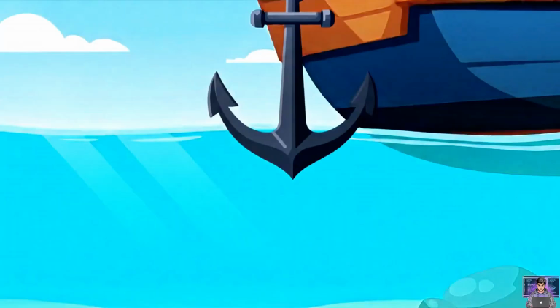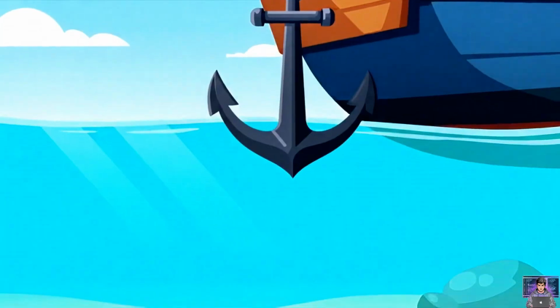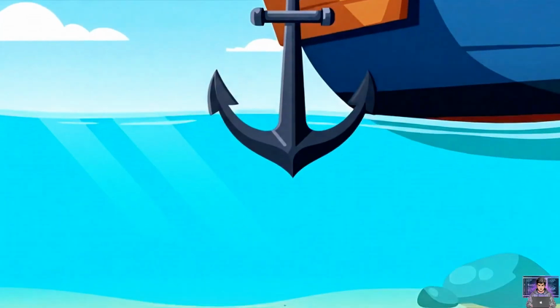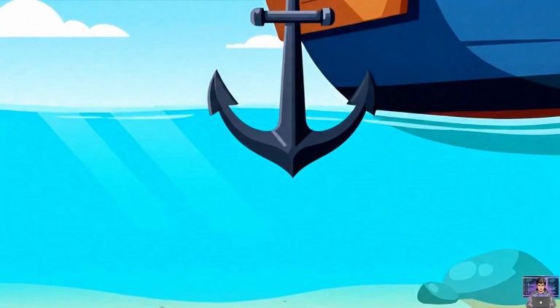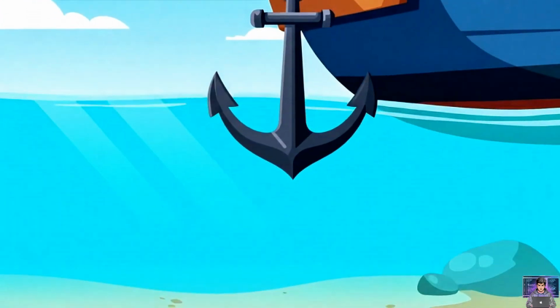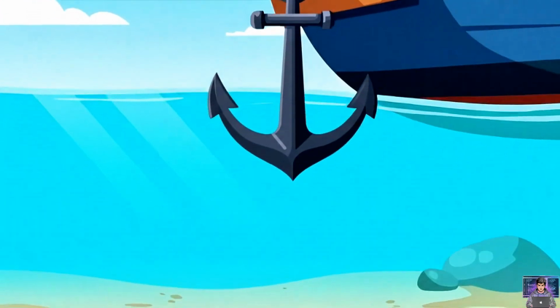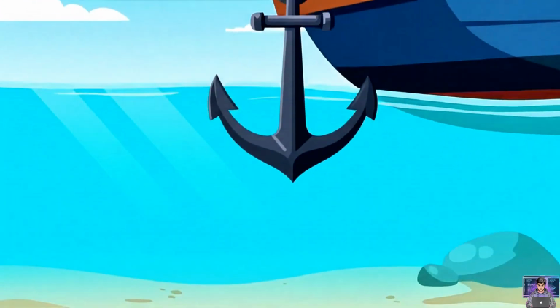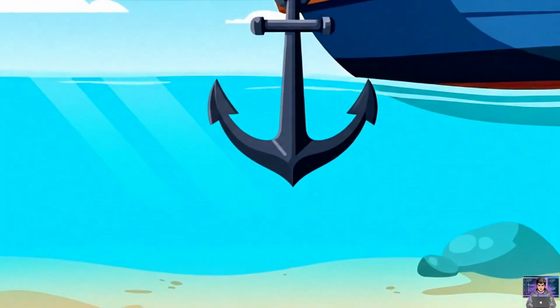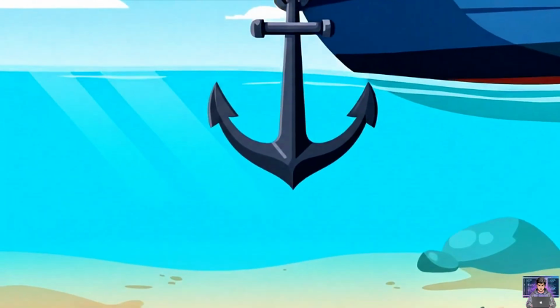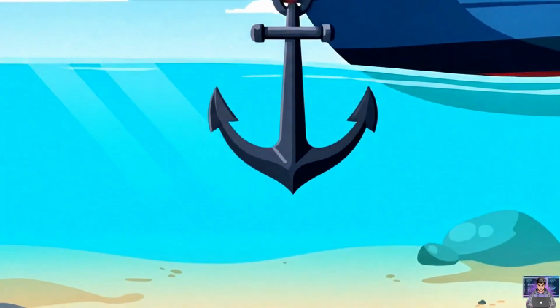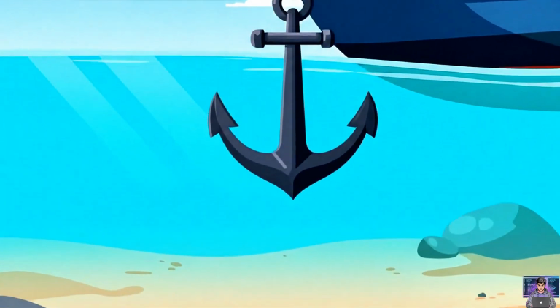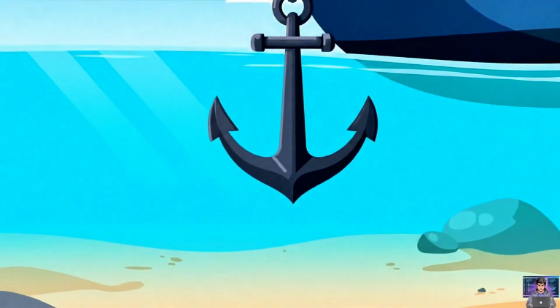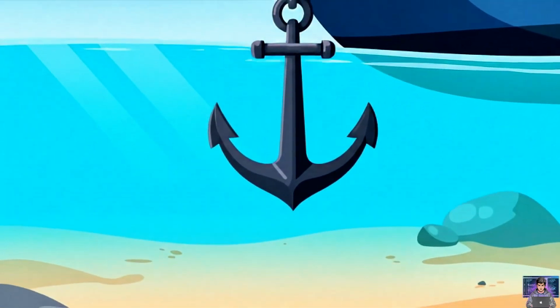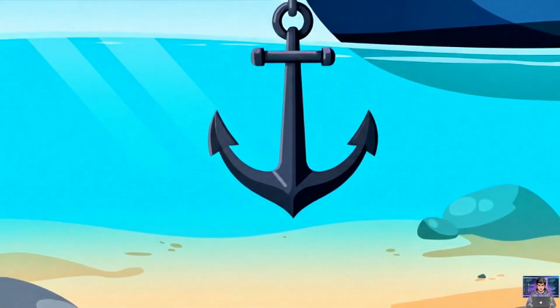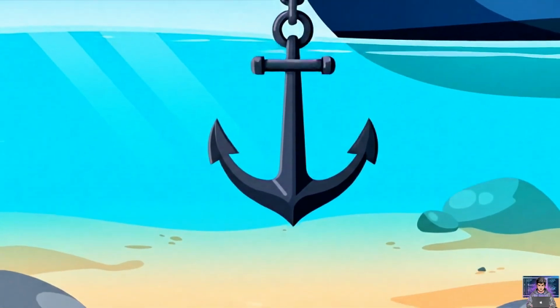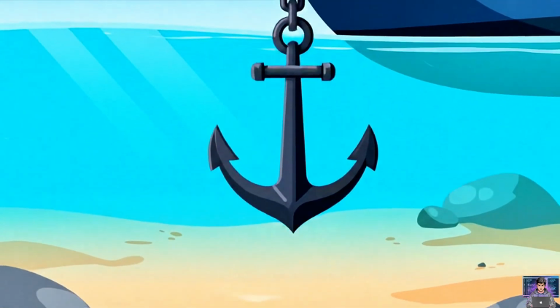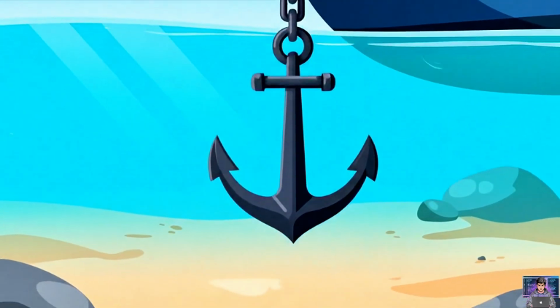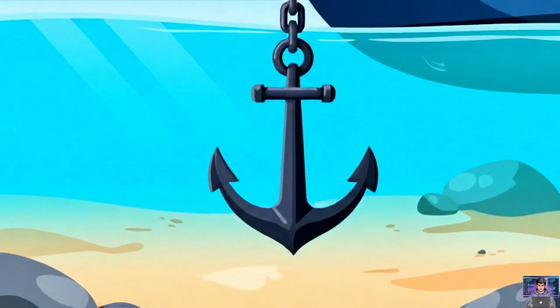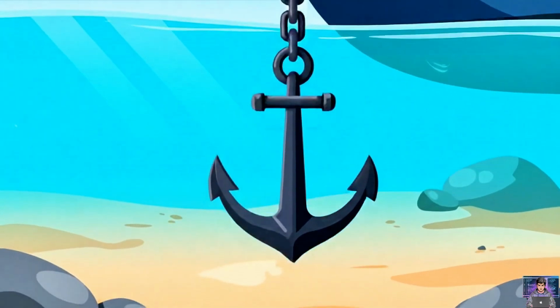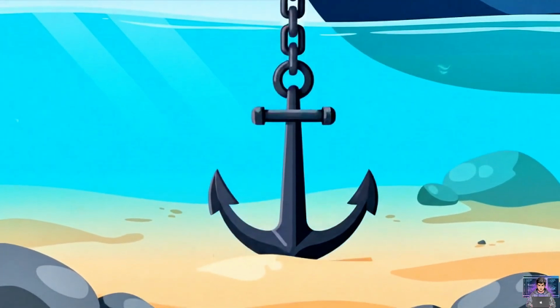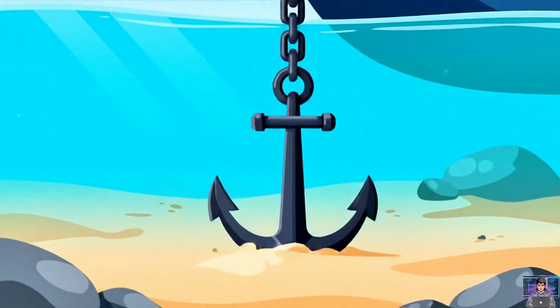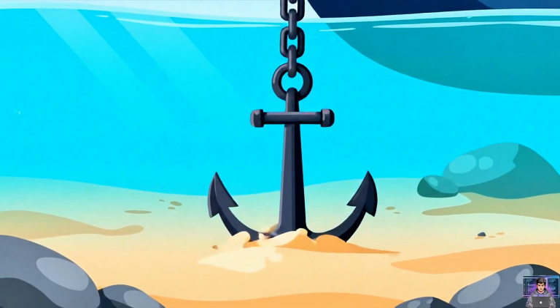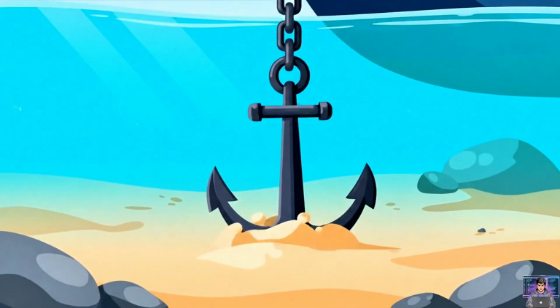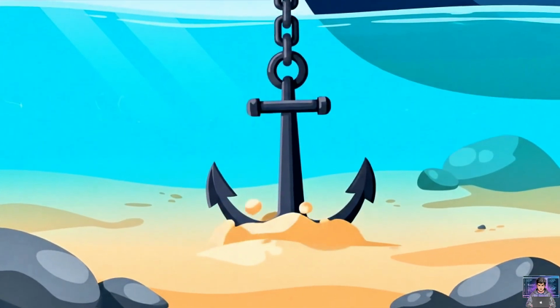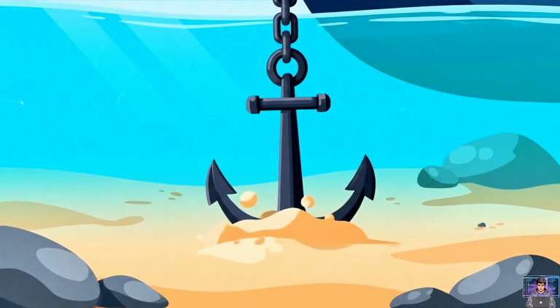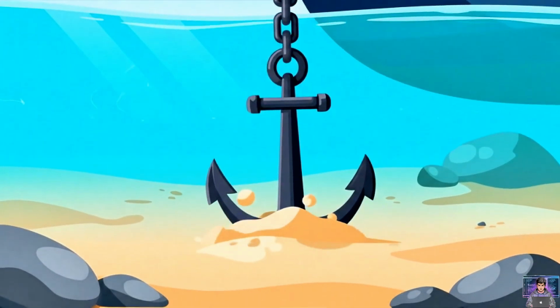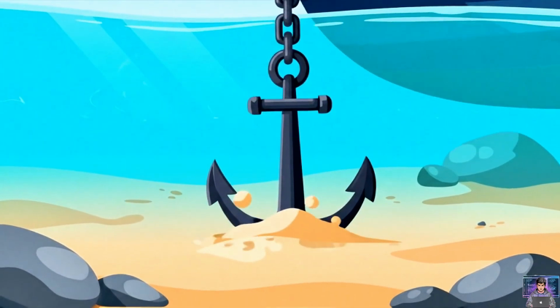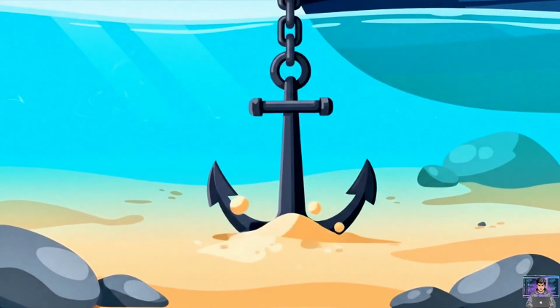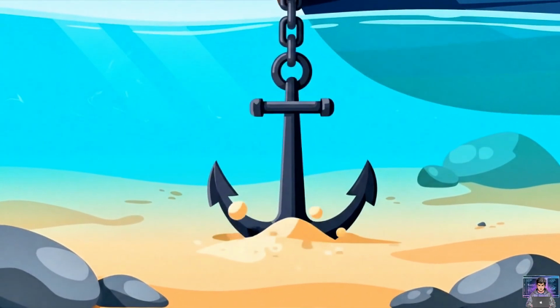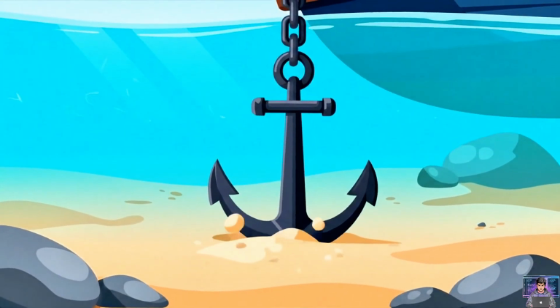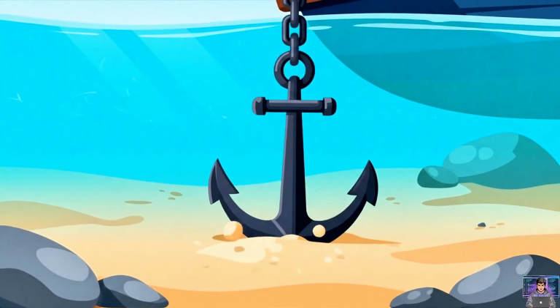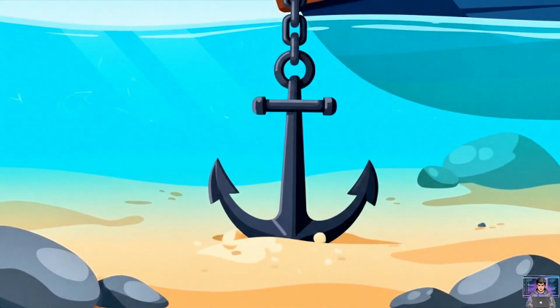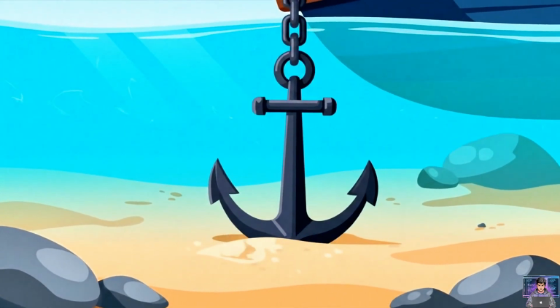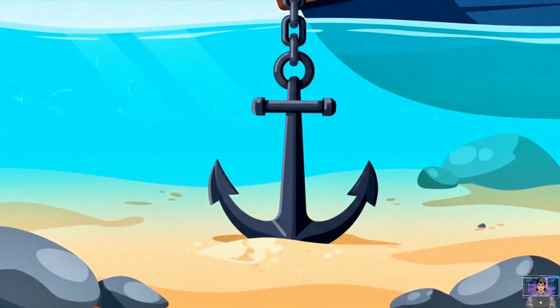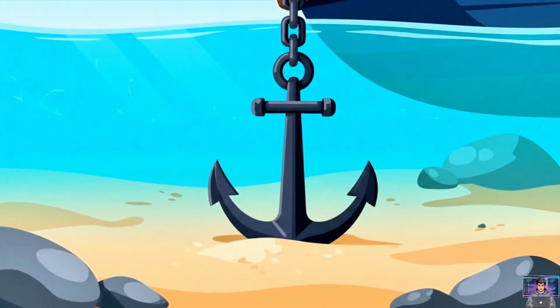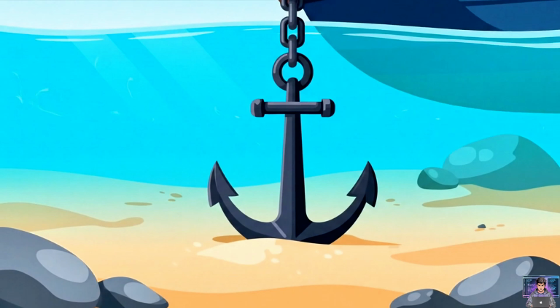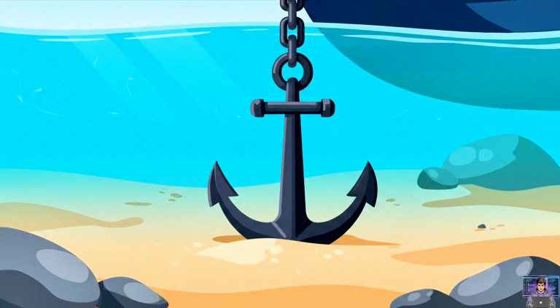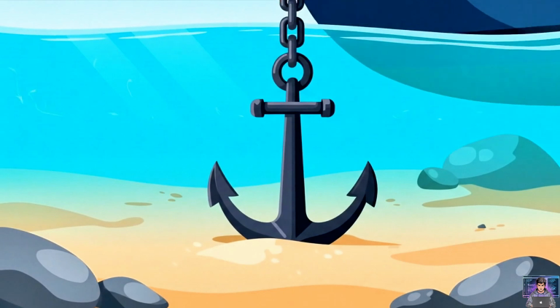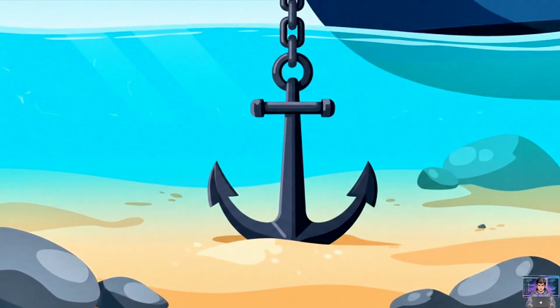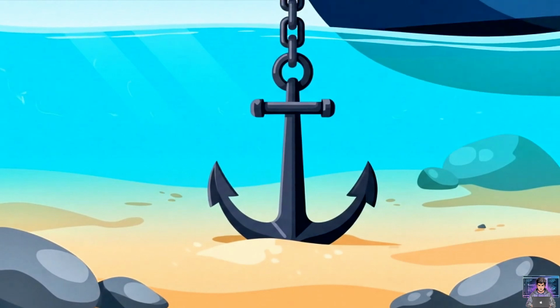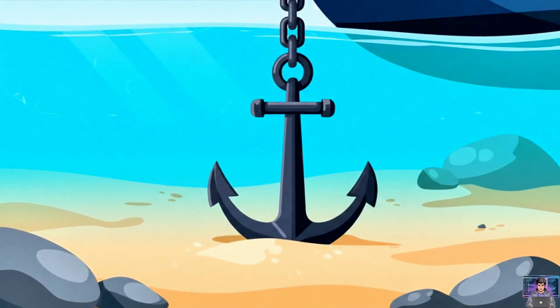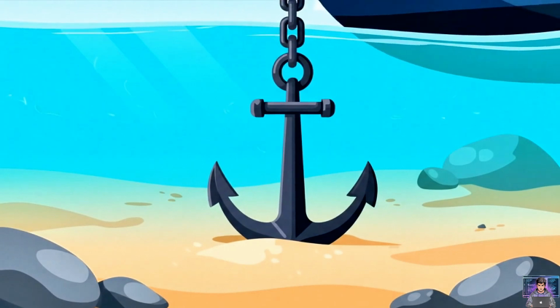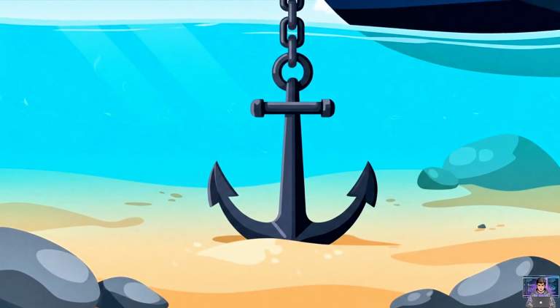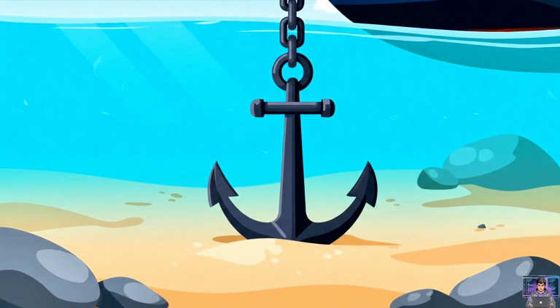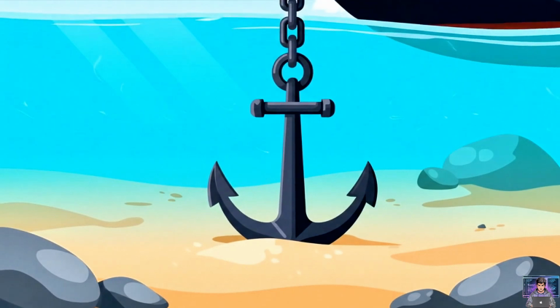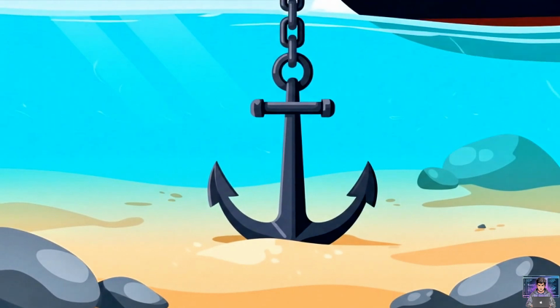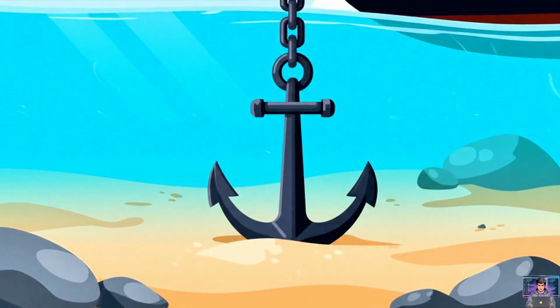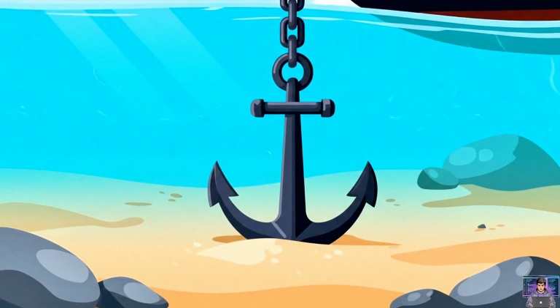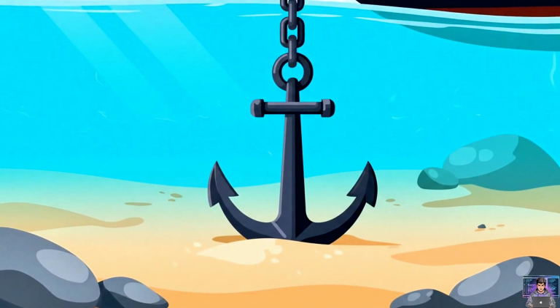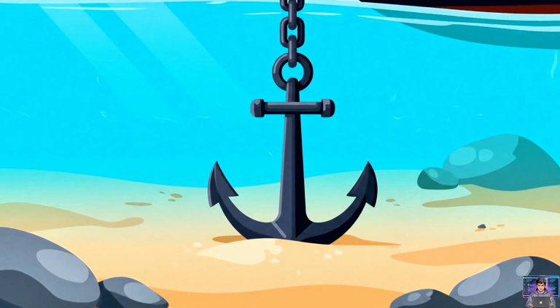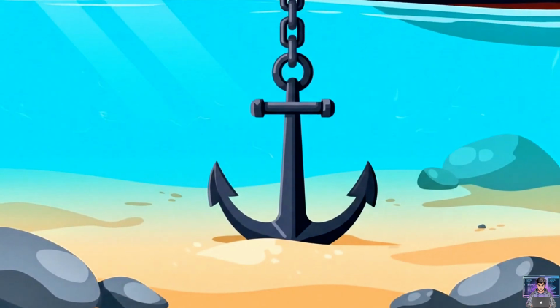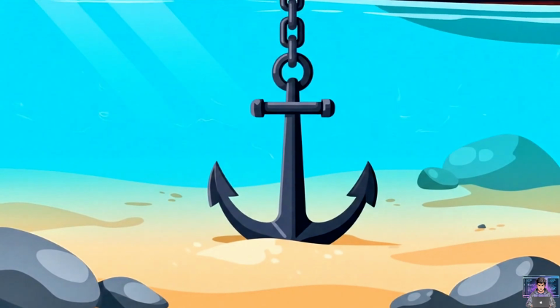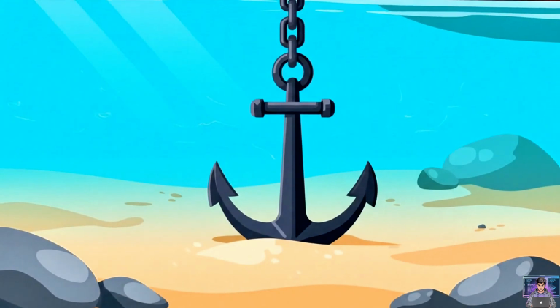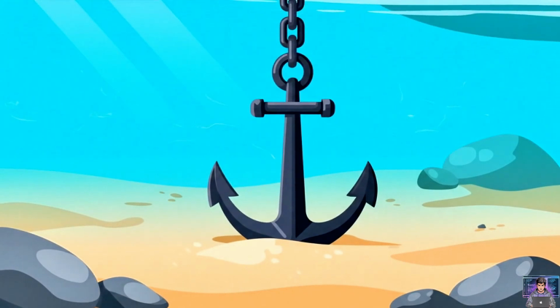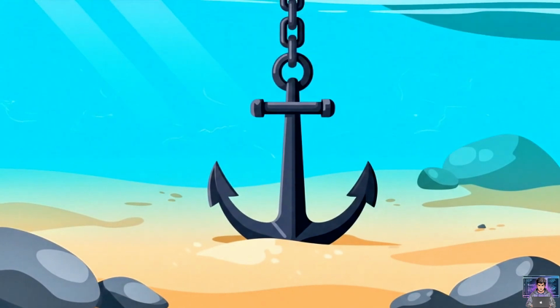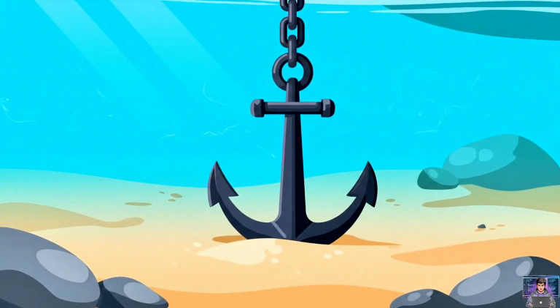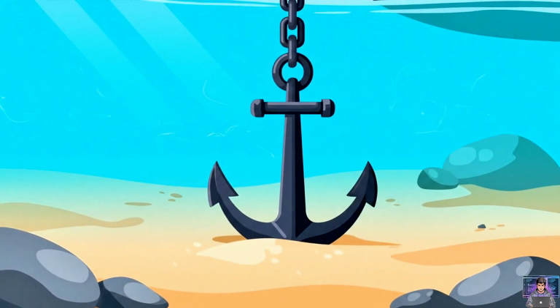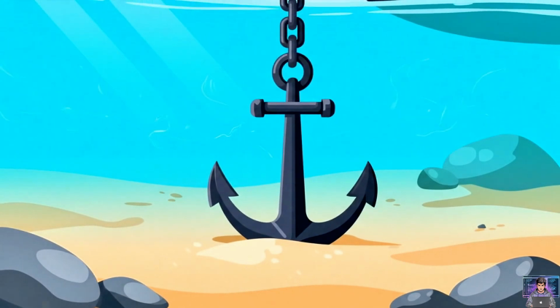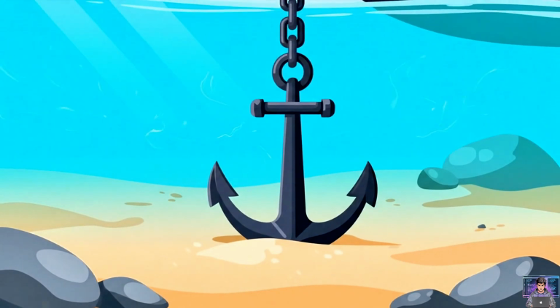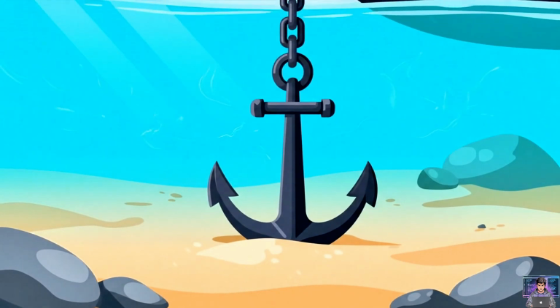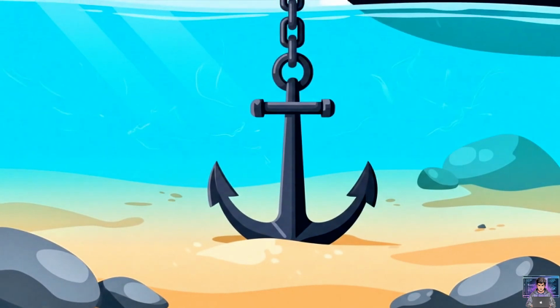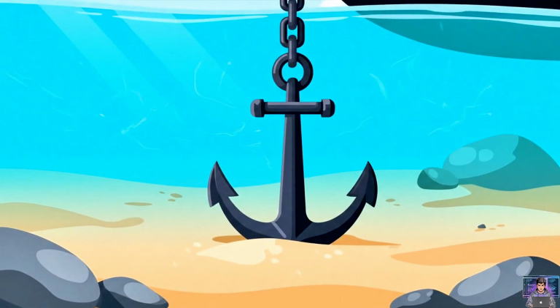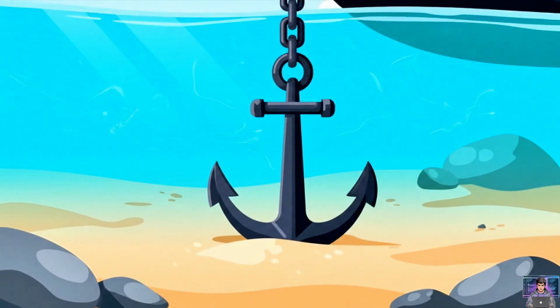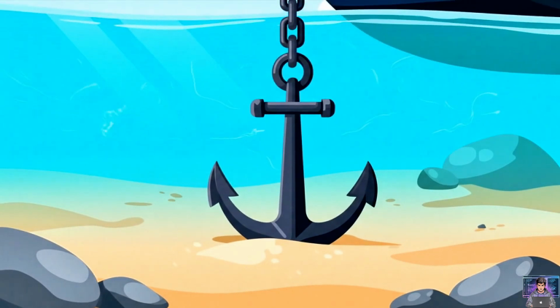Anchors secure ships. A heavy anchor digs into the seabed, held by chain, resisting movement.